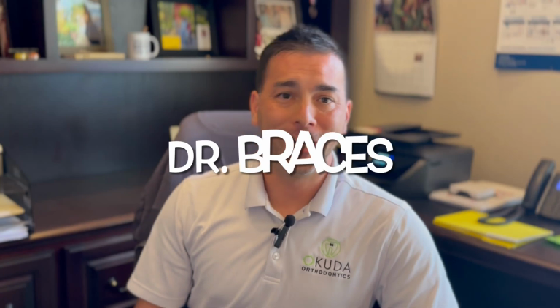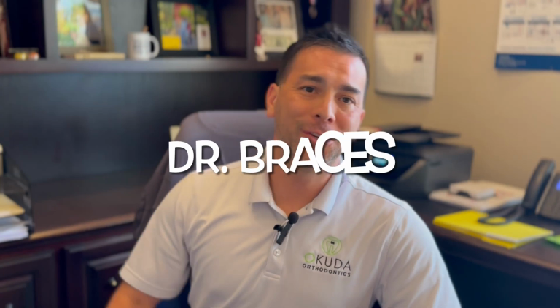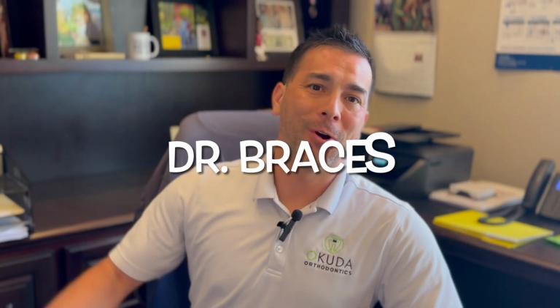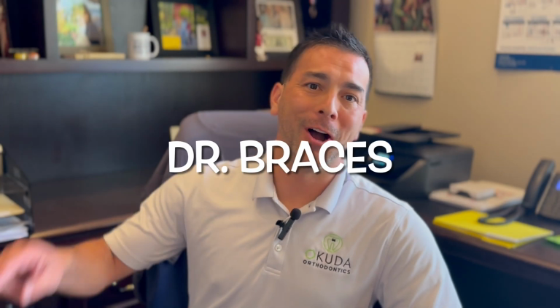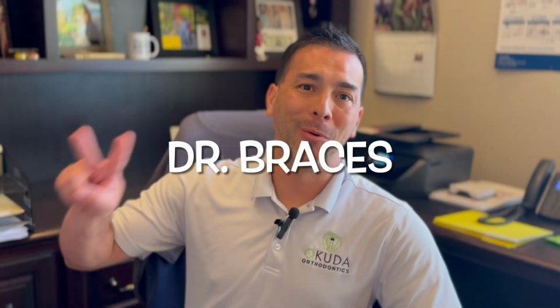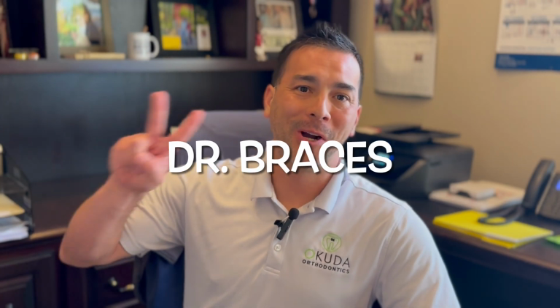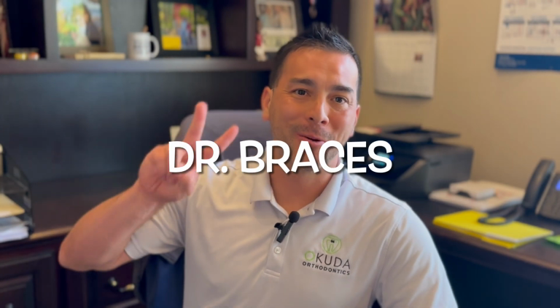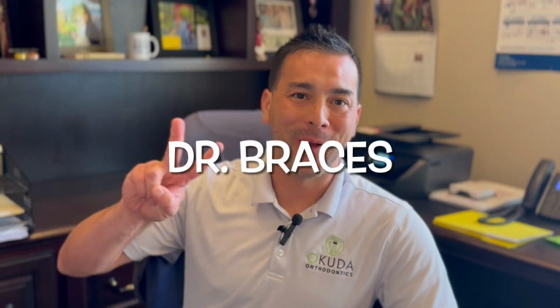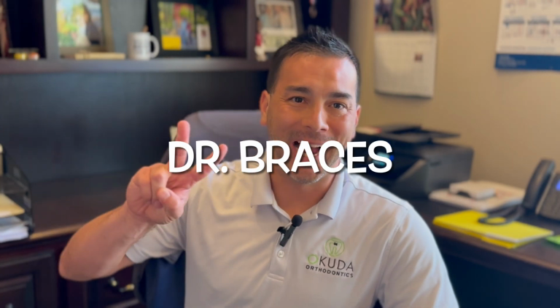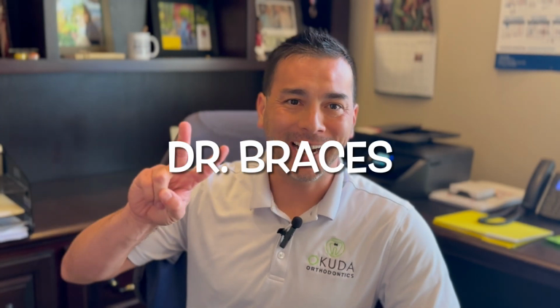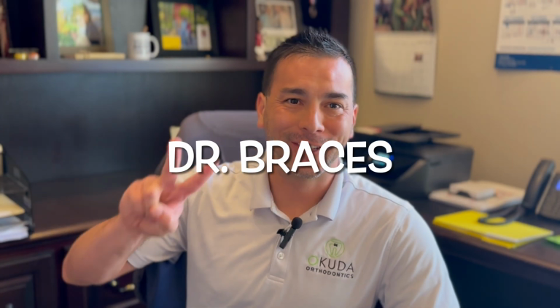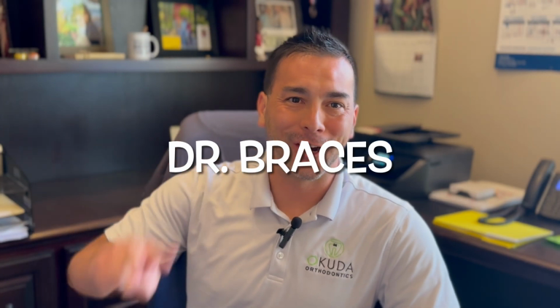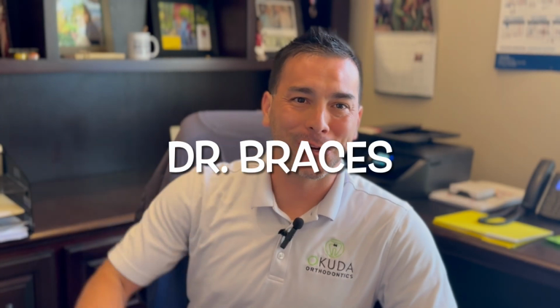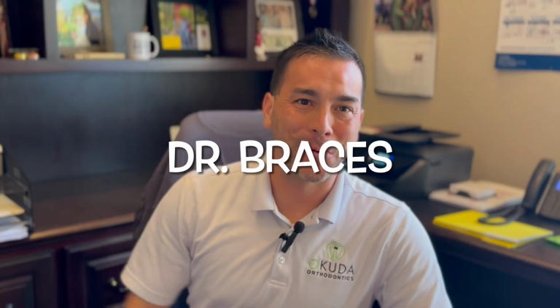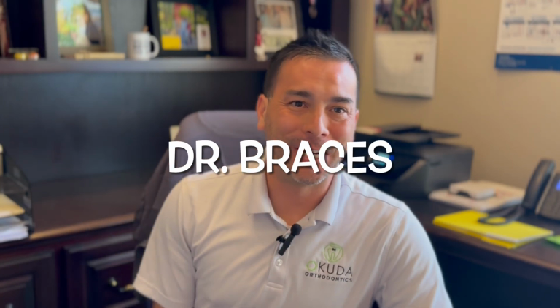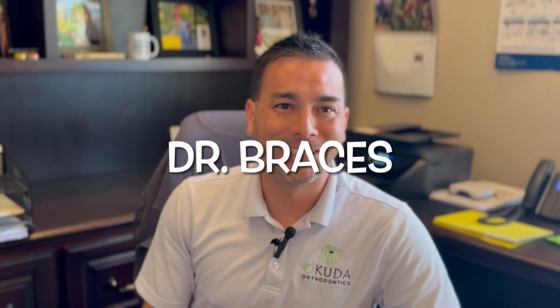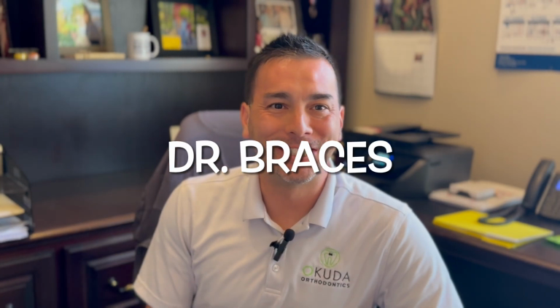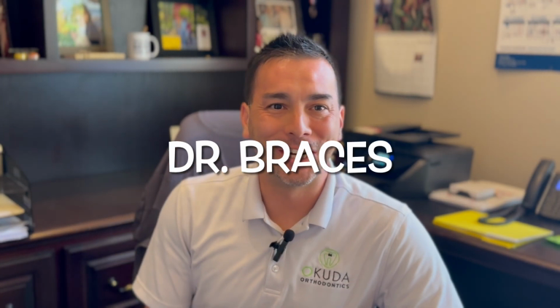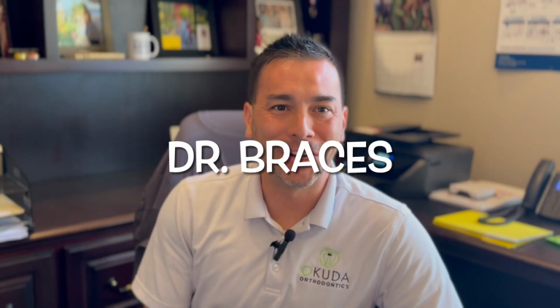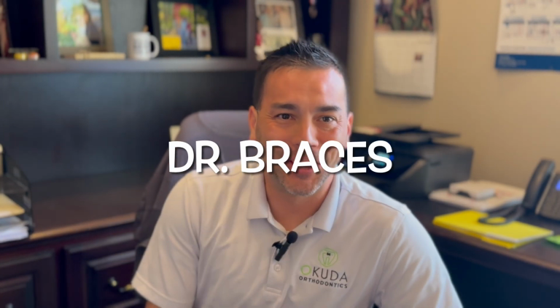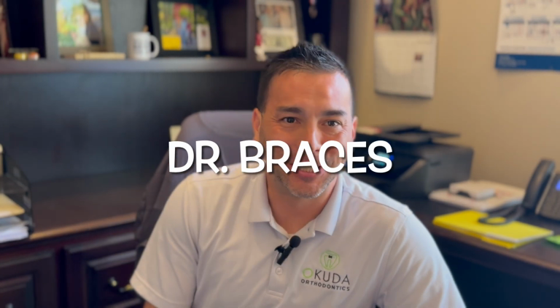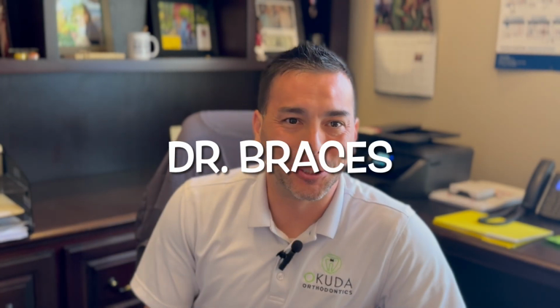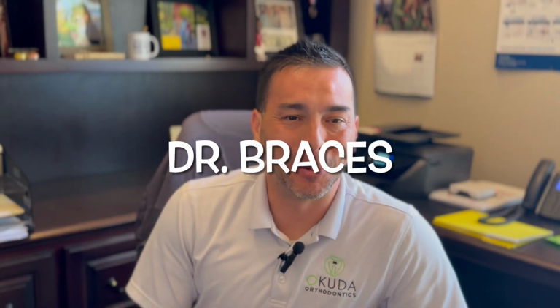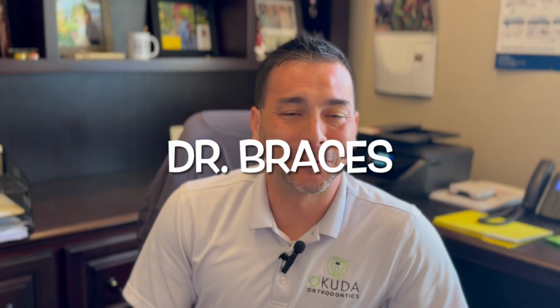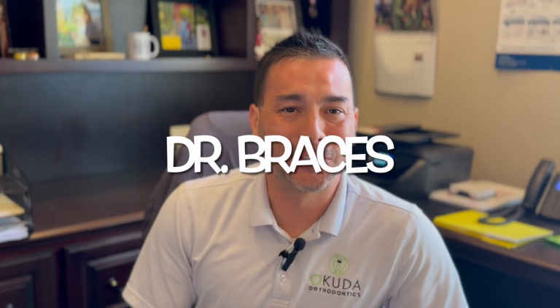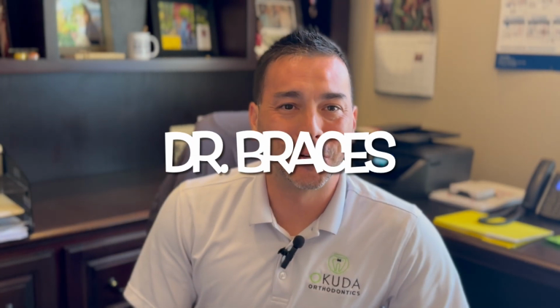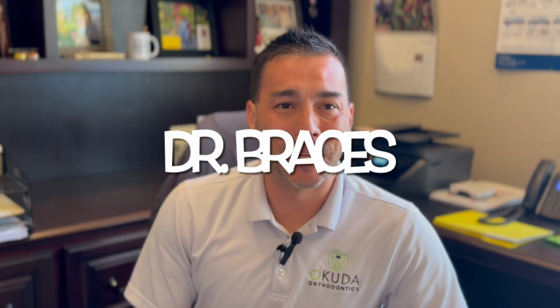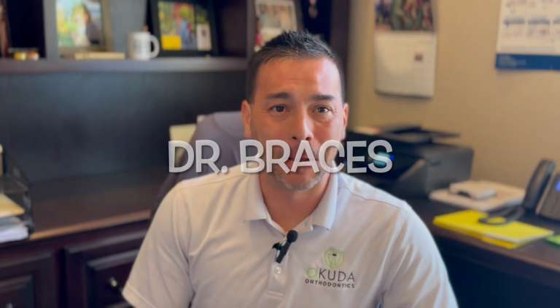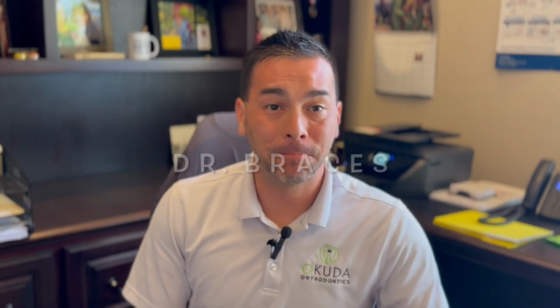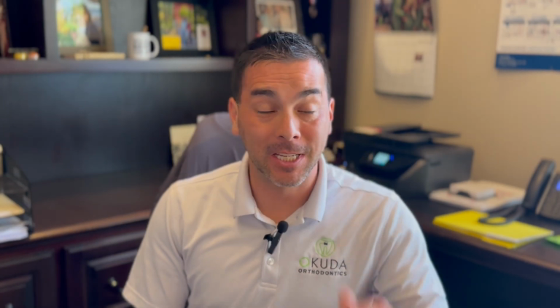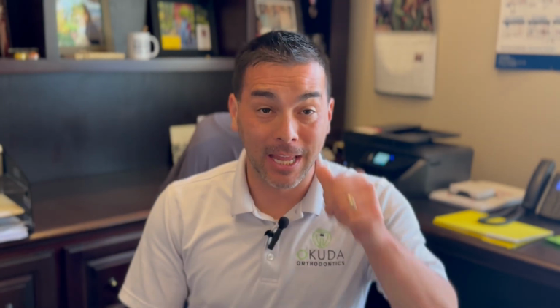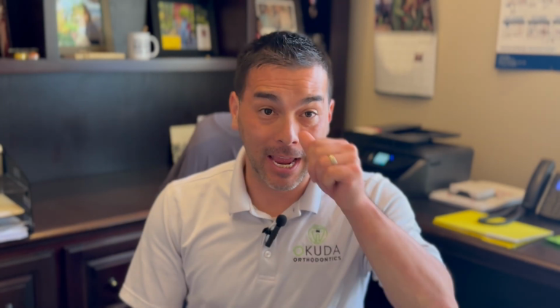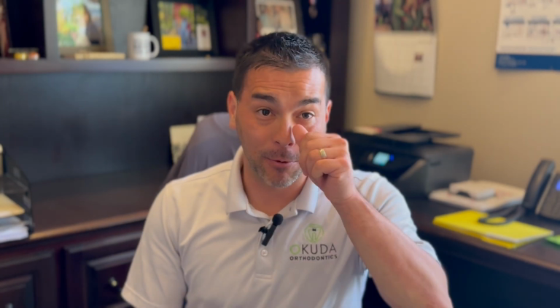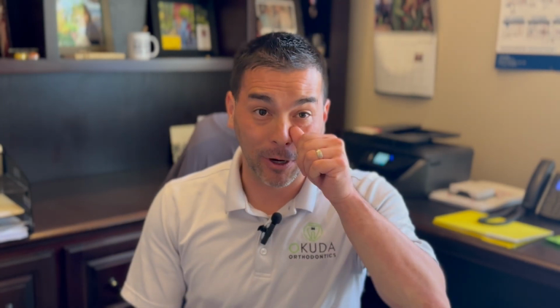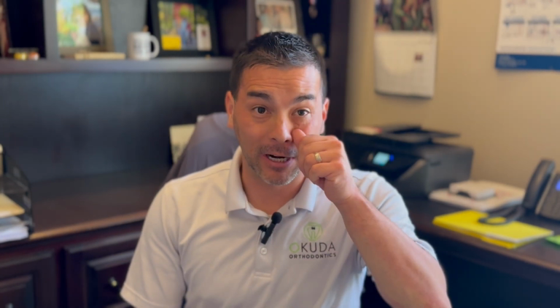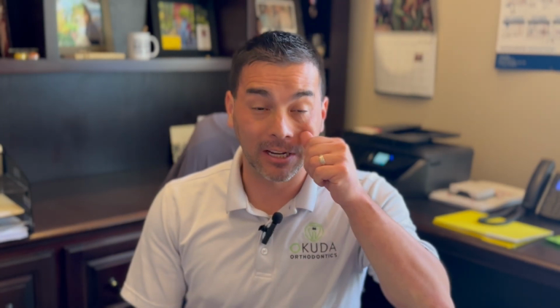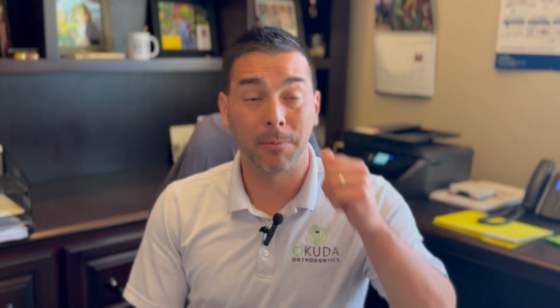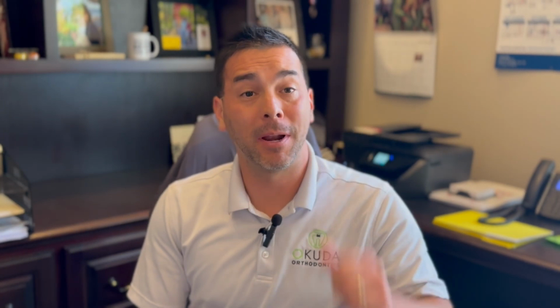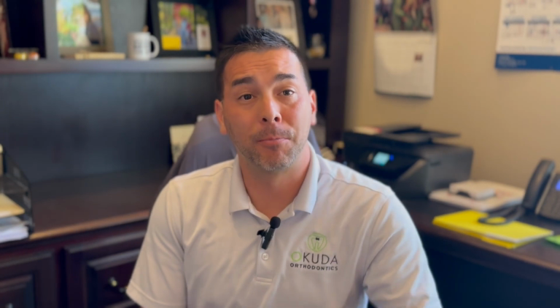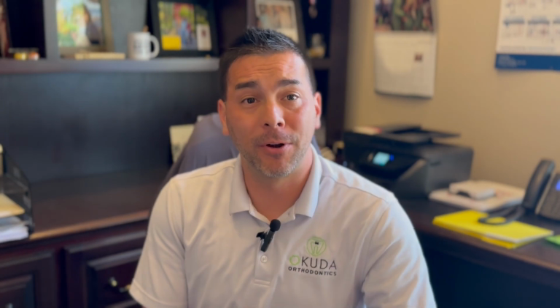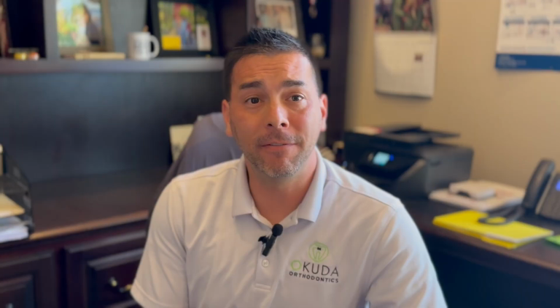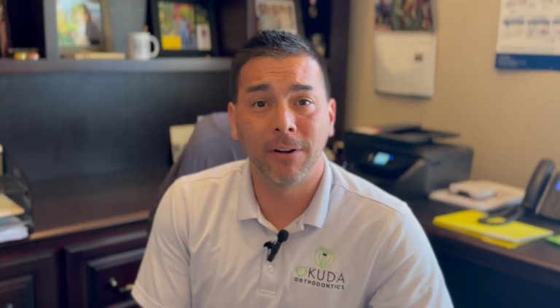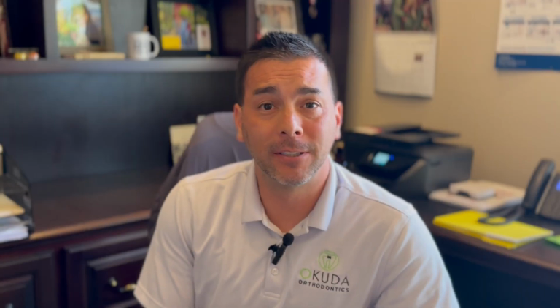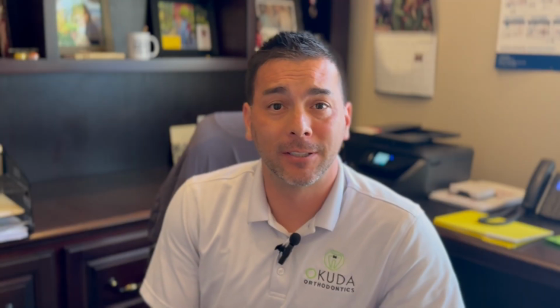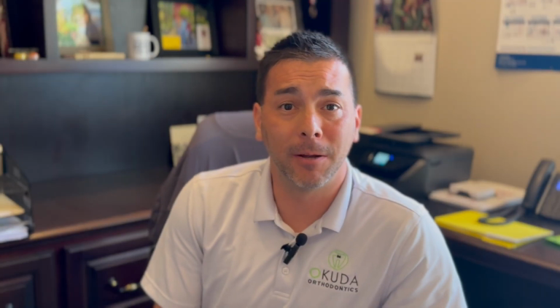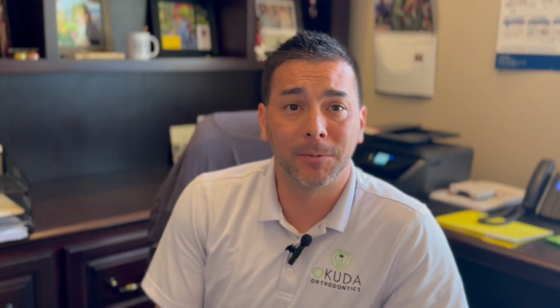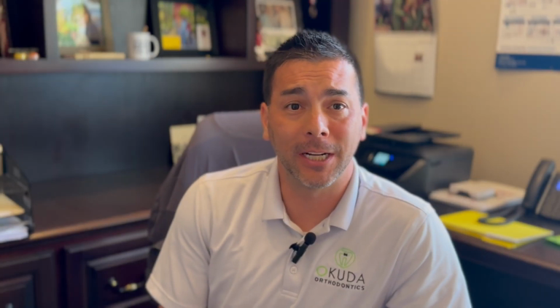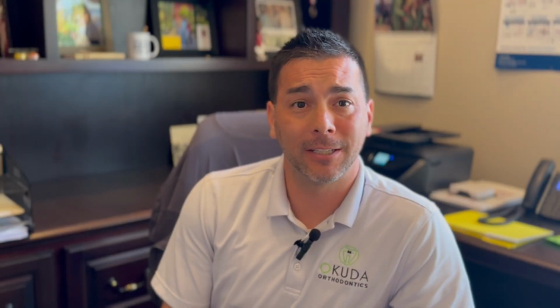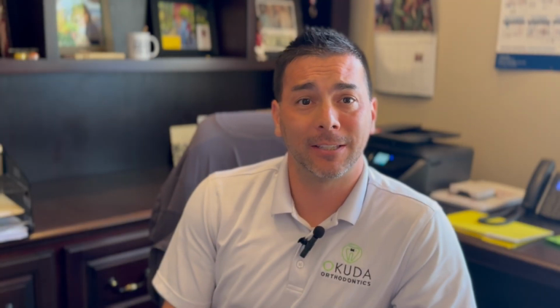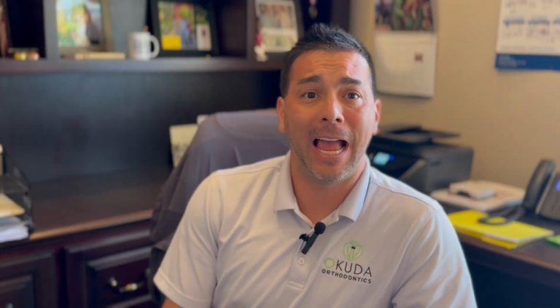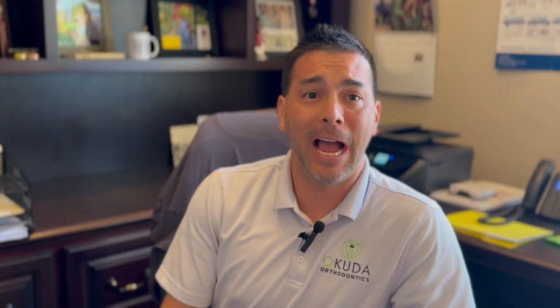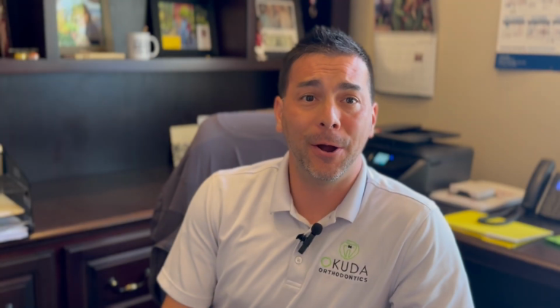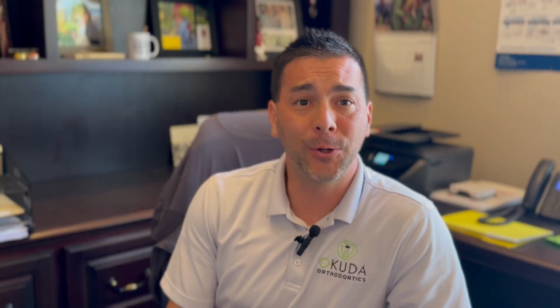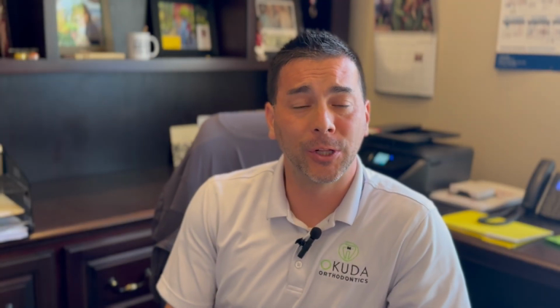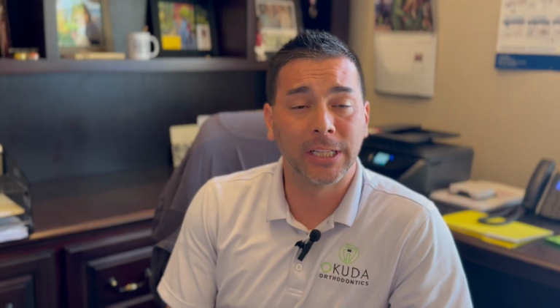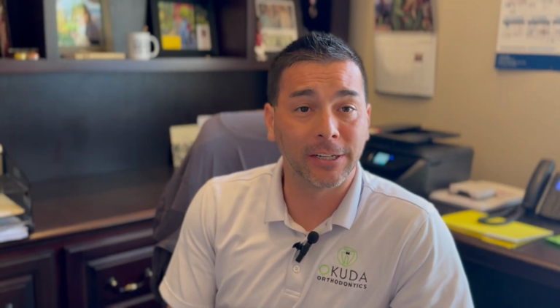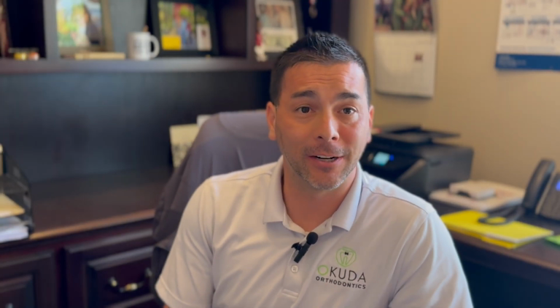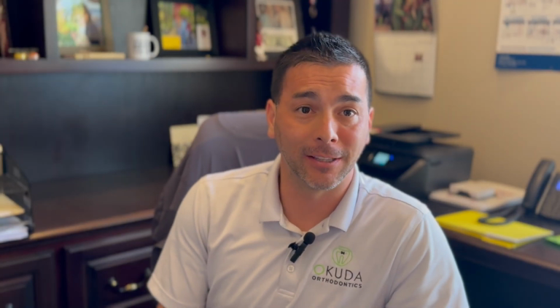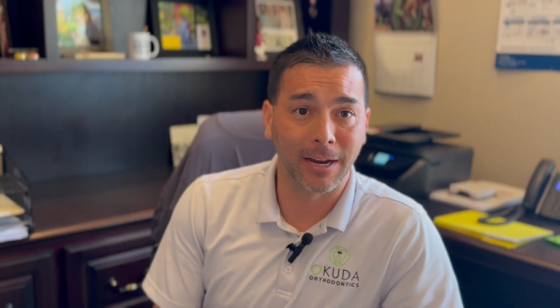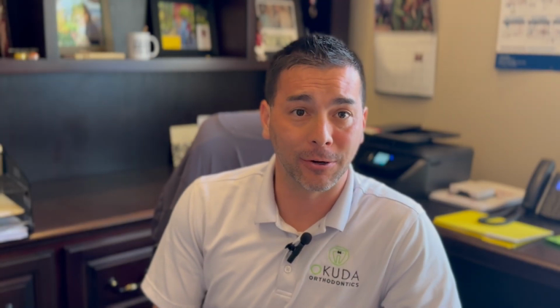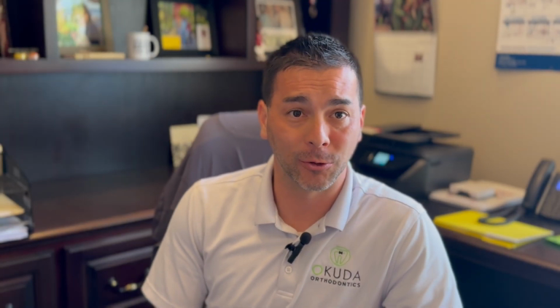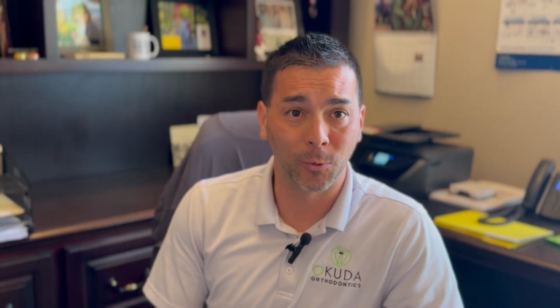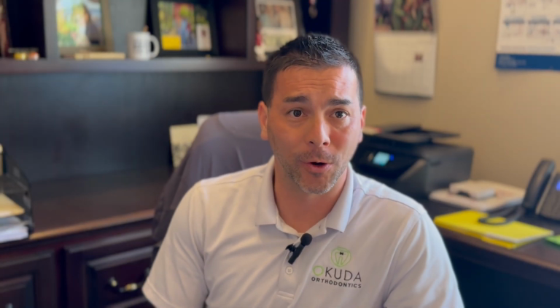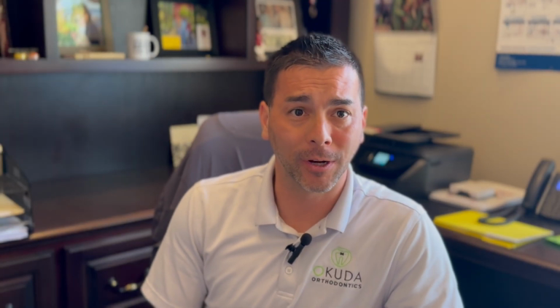Konnichiwa. Welcome back. Dr. Brace is here. Thanks so much for tuning in. Today, we're going to talk about a pretty fun subject: how do clear aligners work?